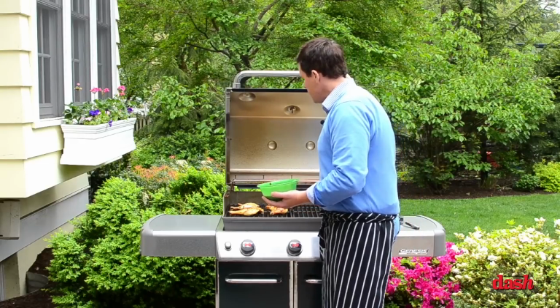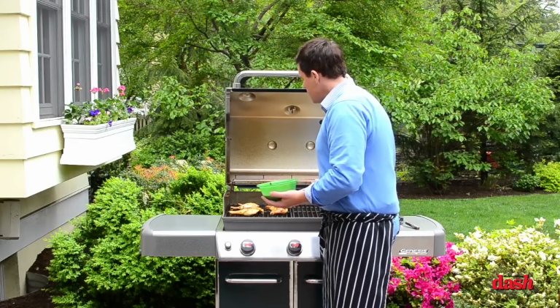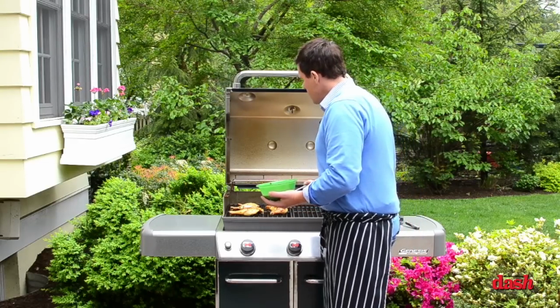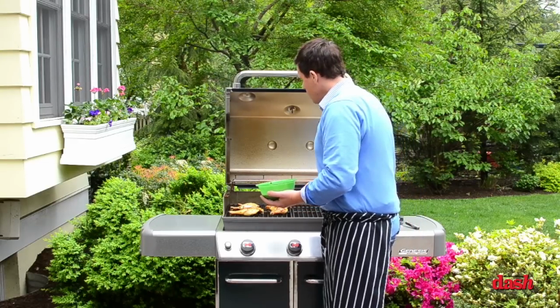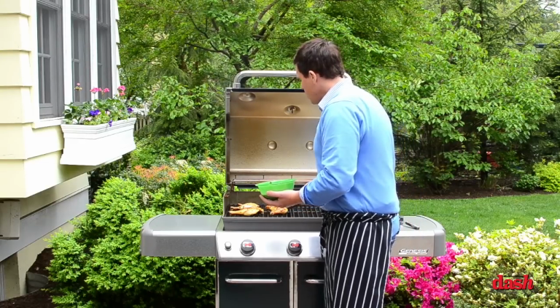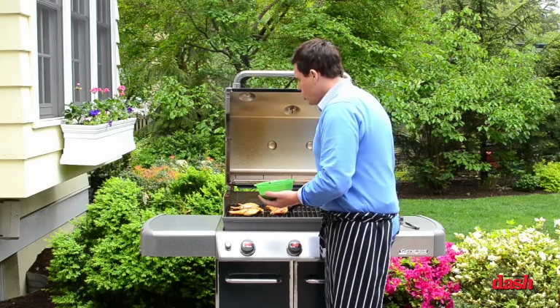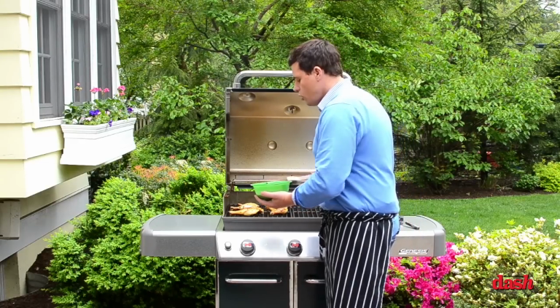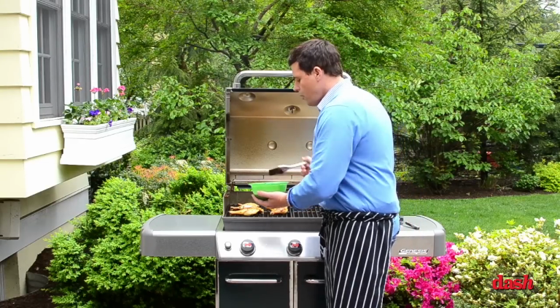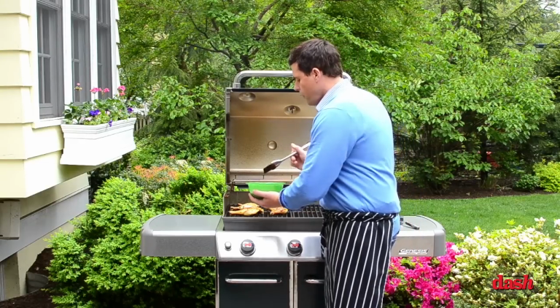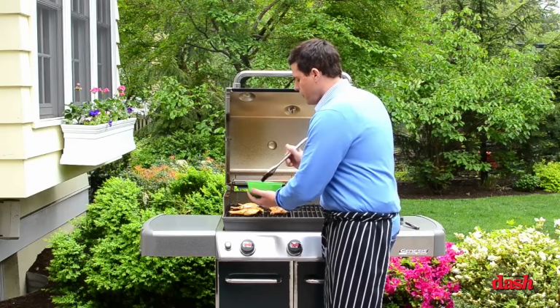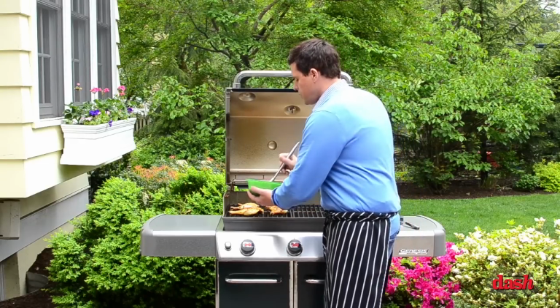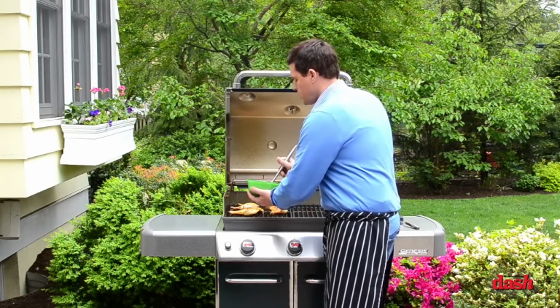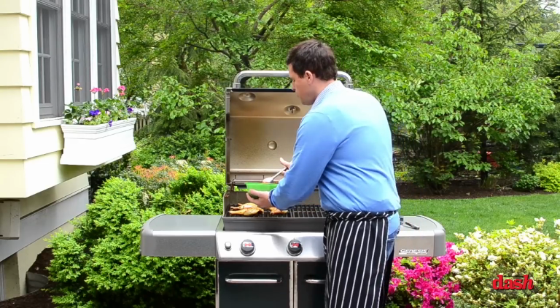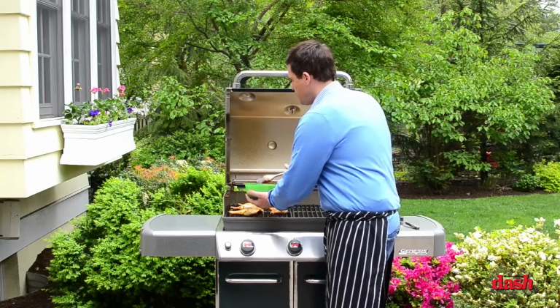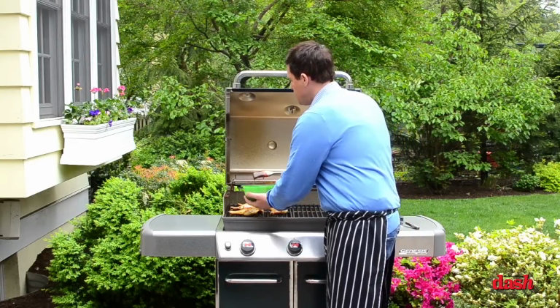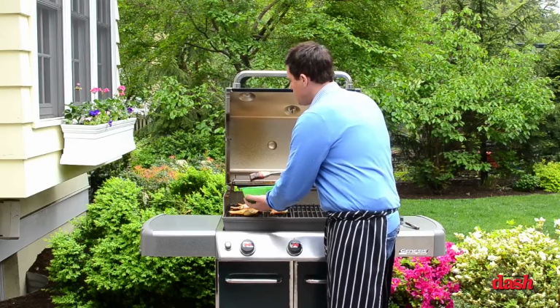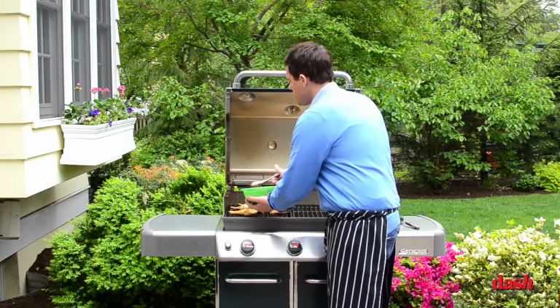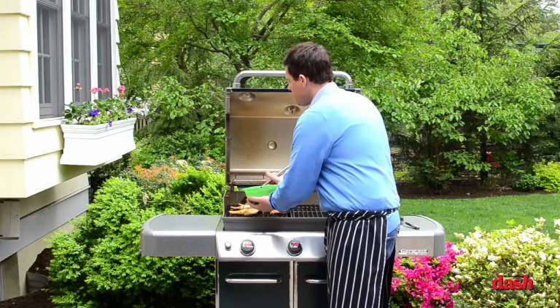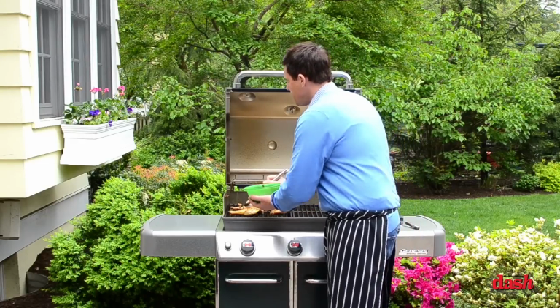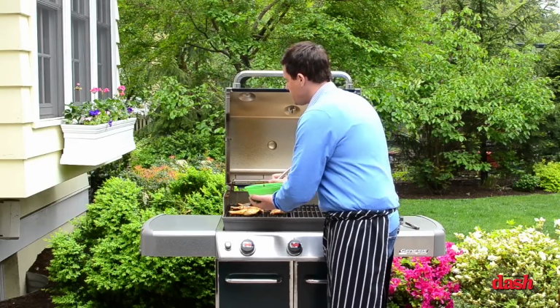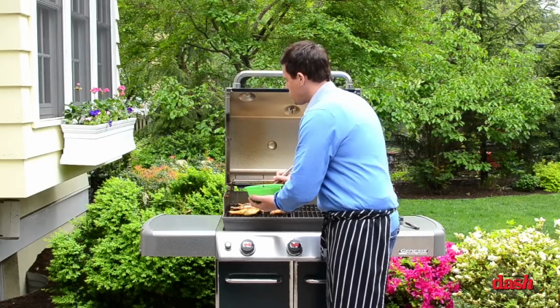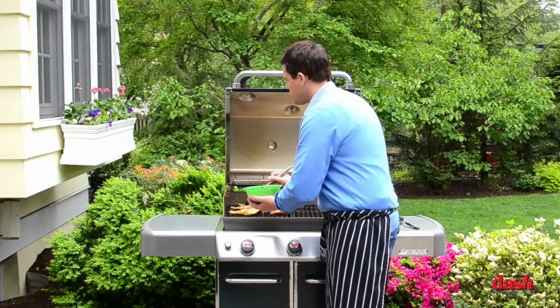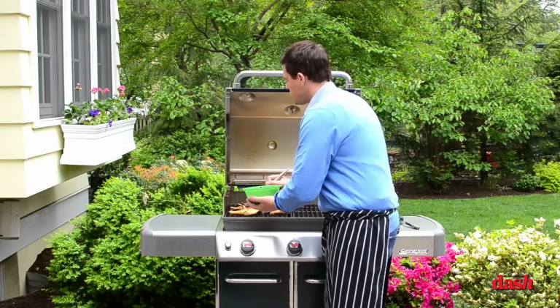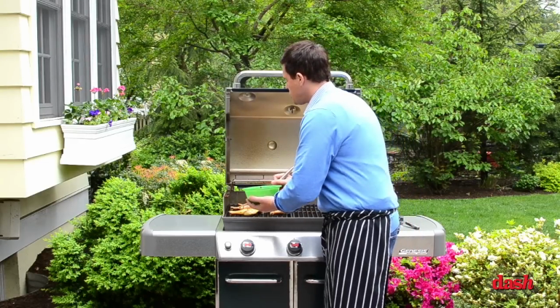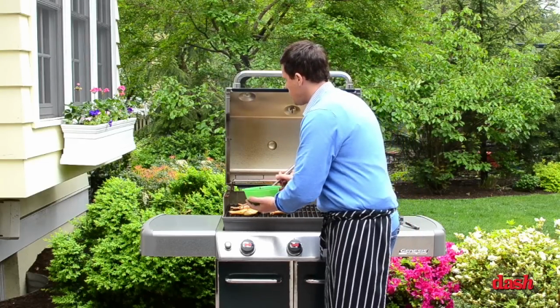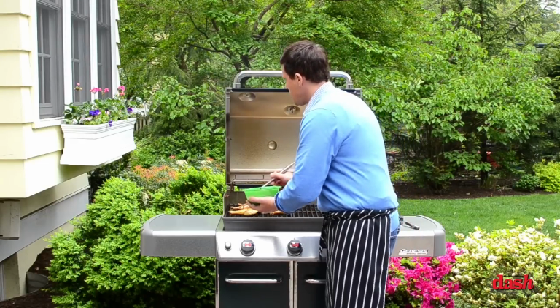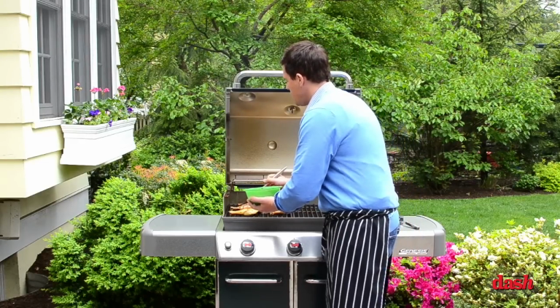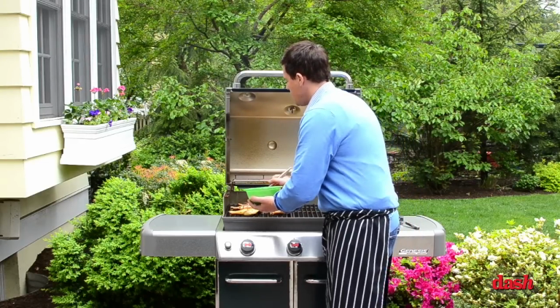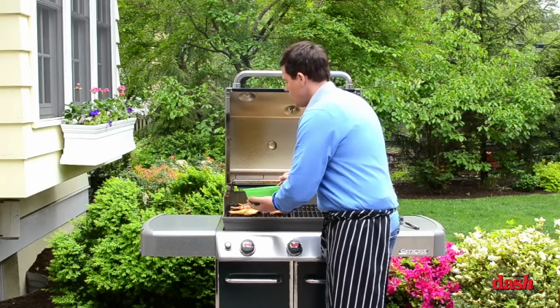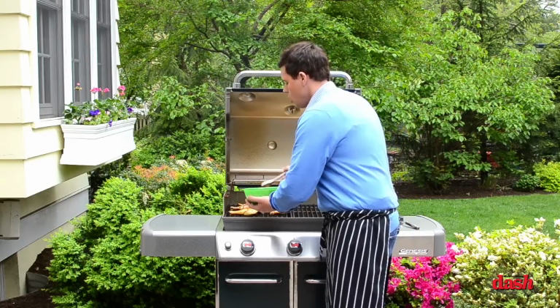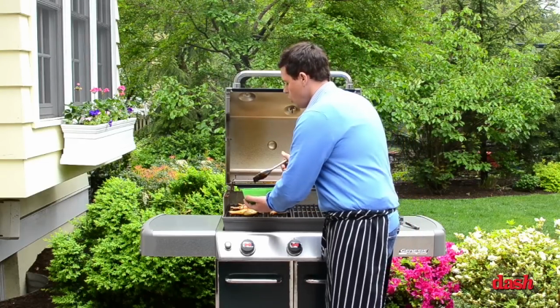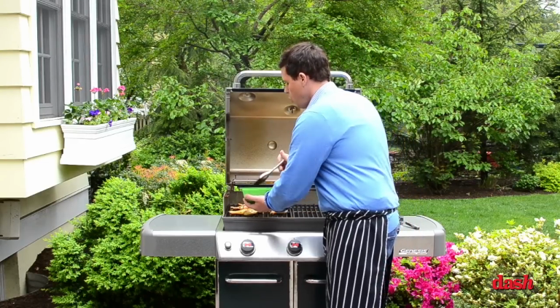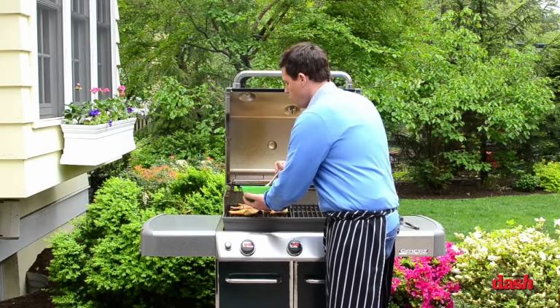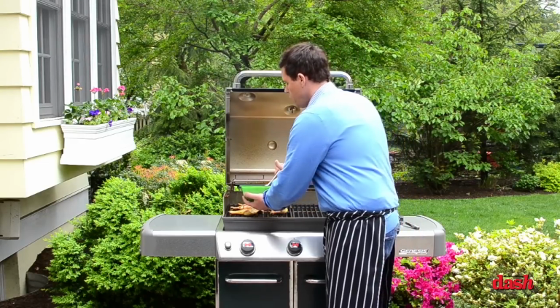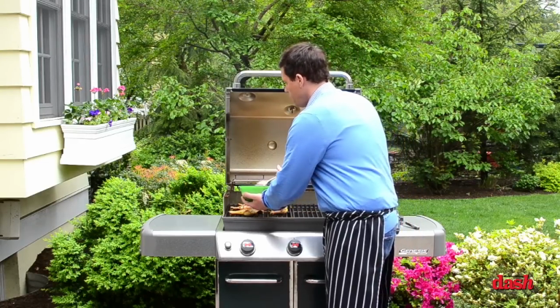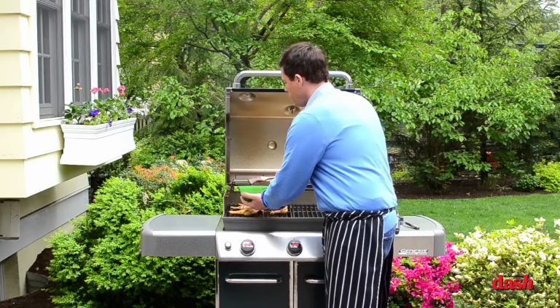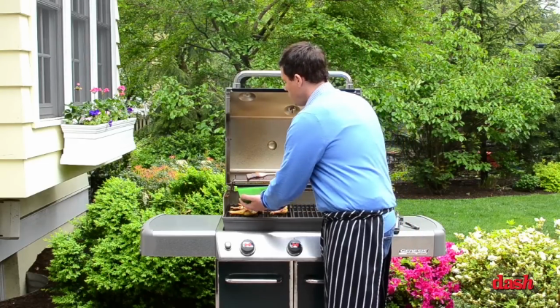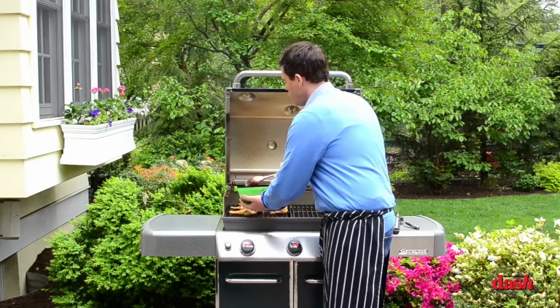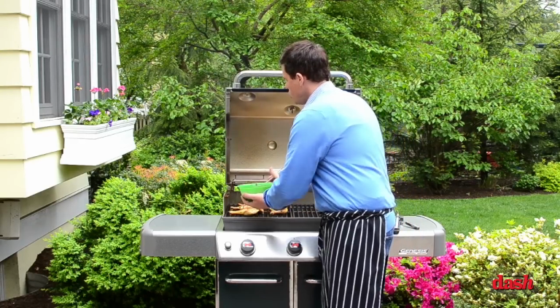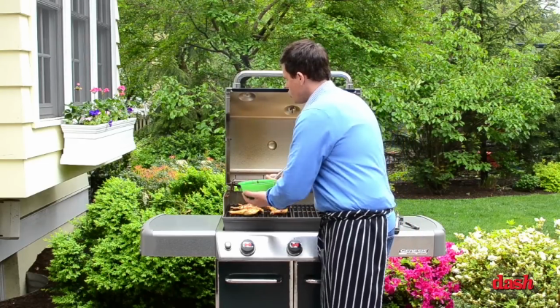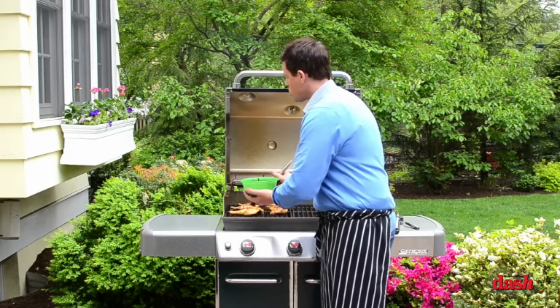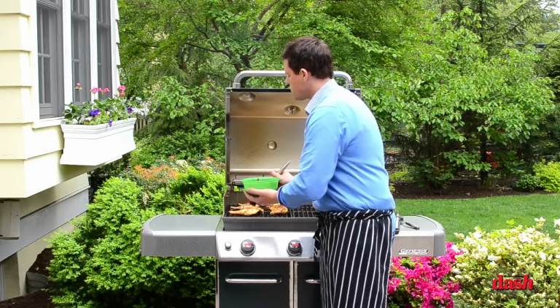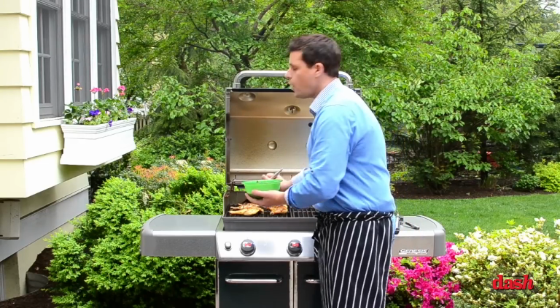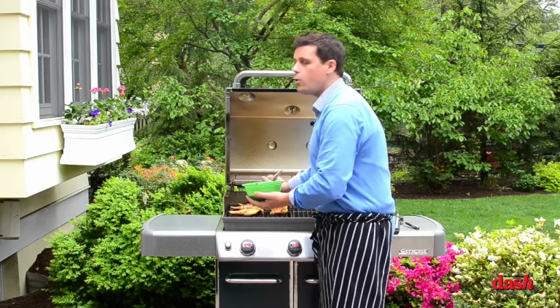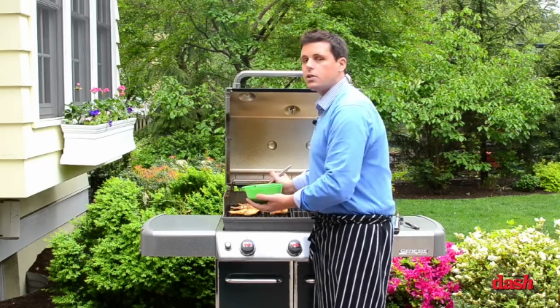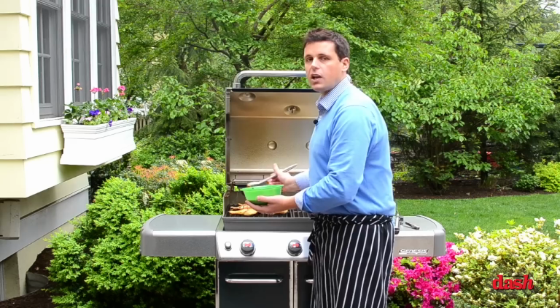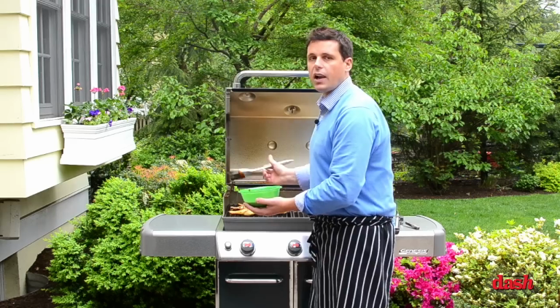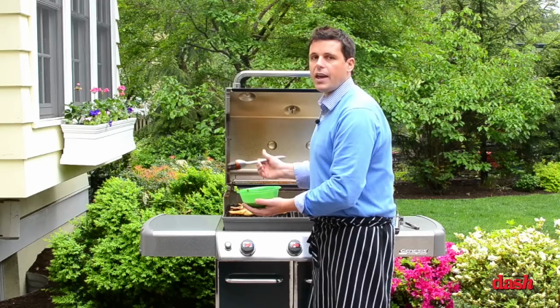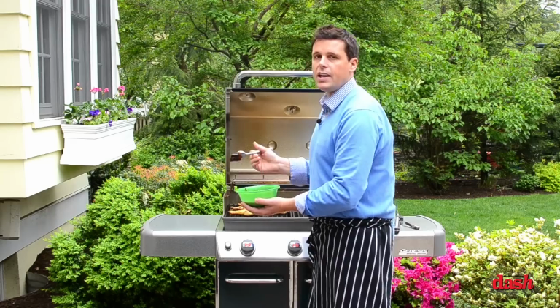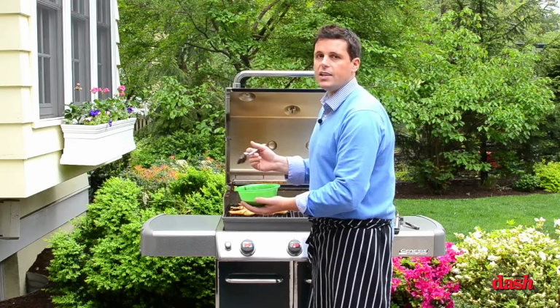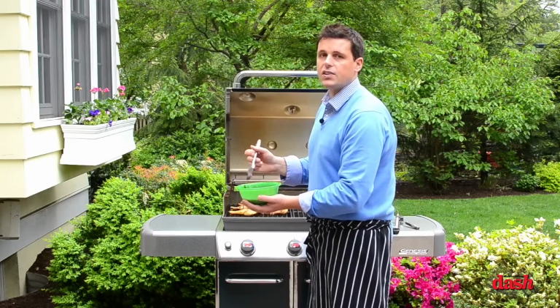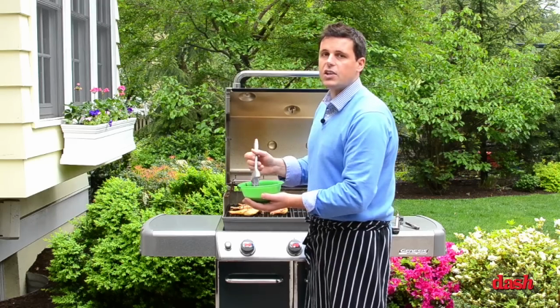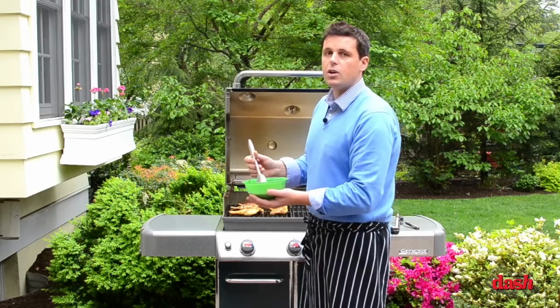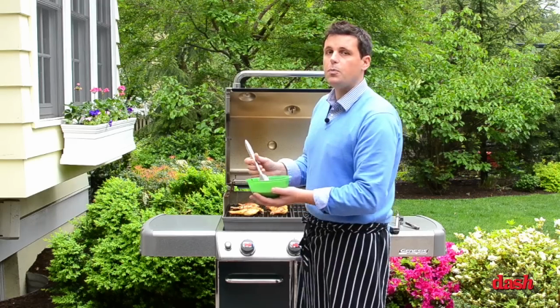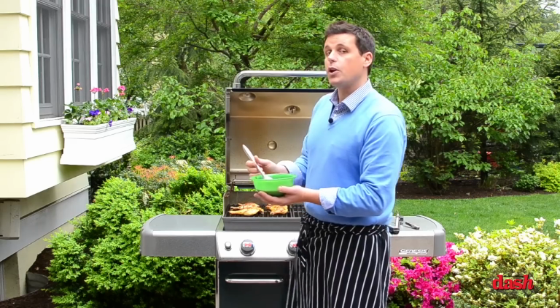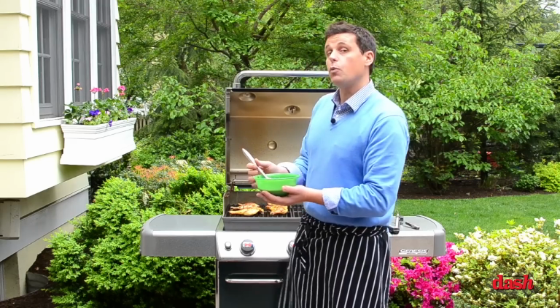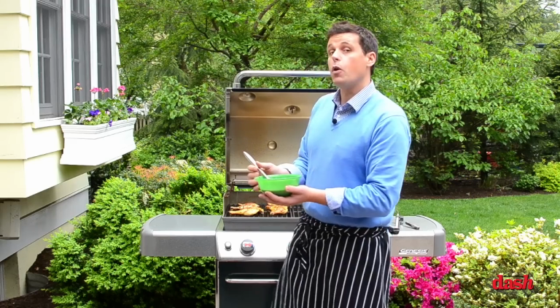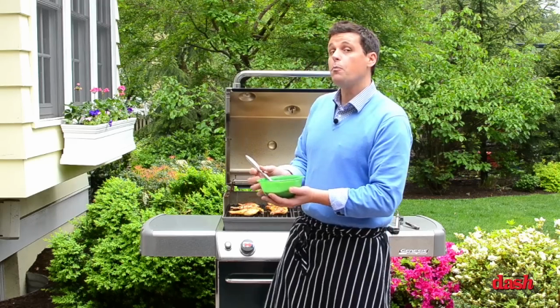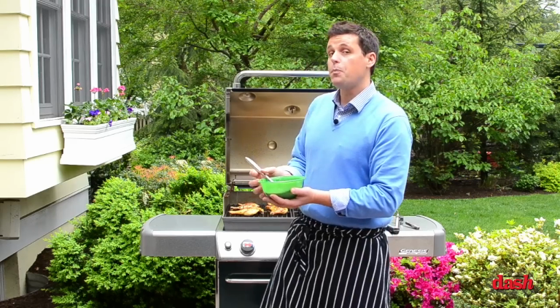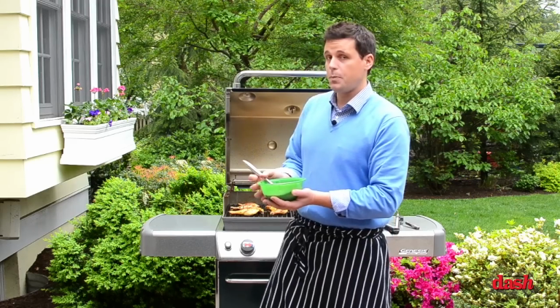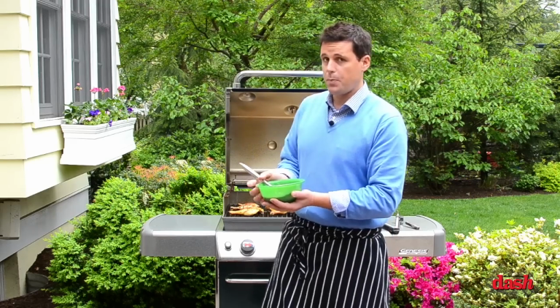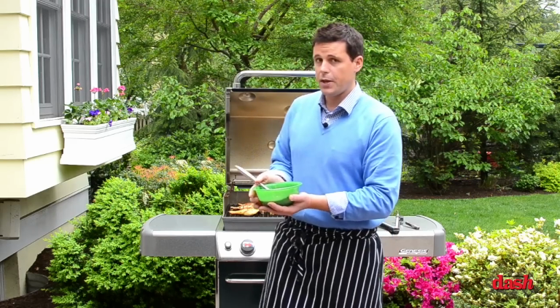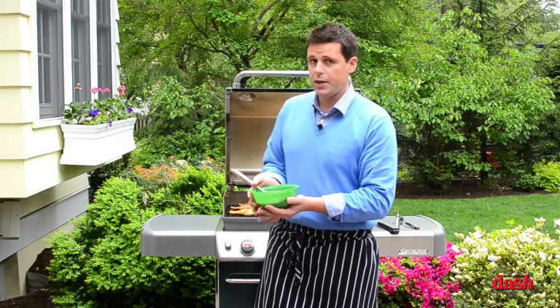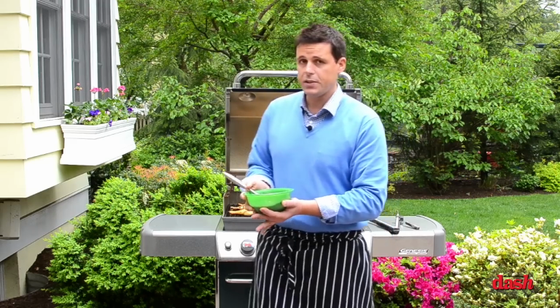It will come off with this beautiful, sticky, wonderful smoked glaze — but it won't be burnt.